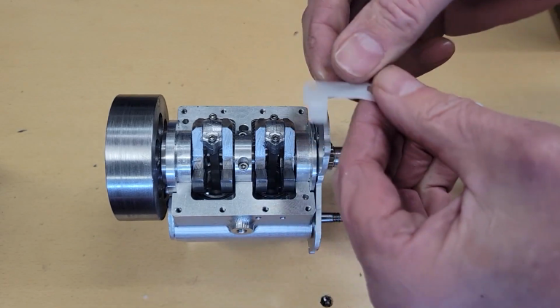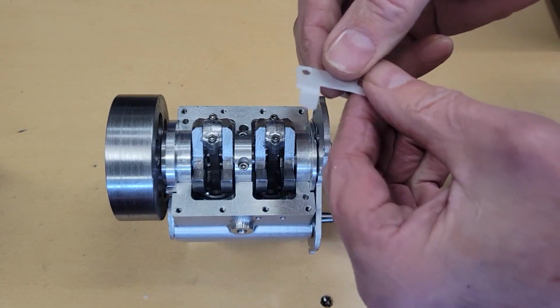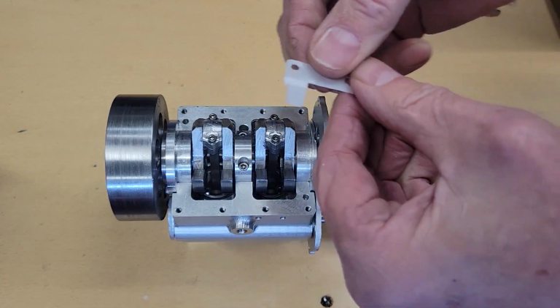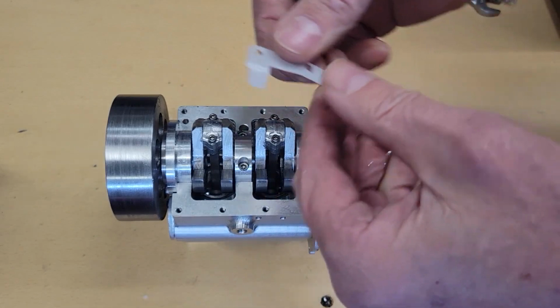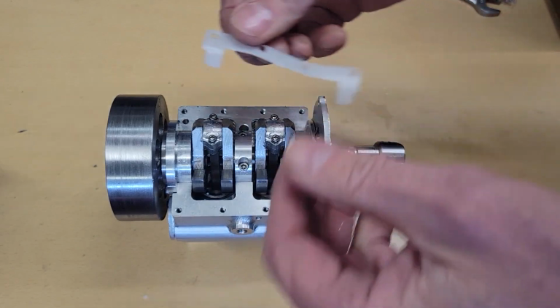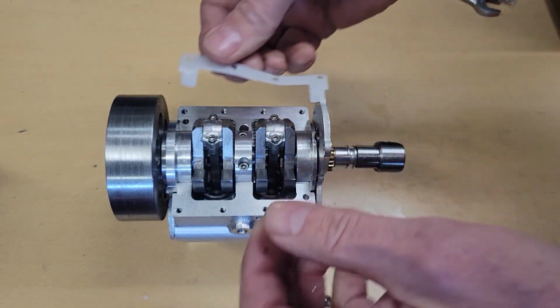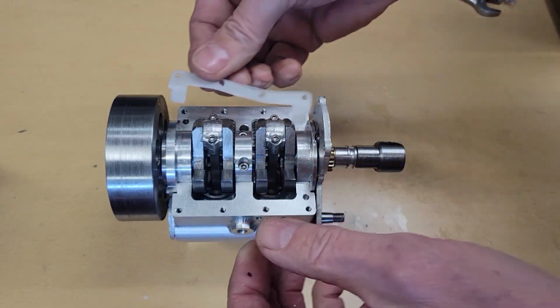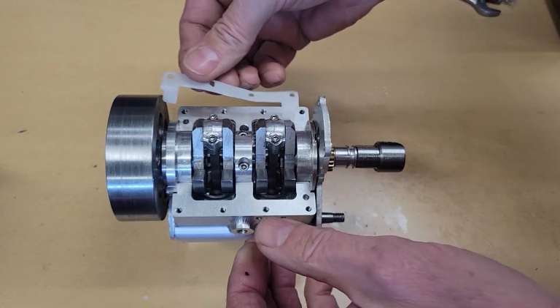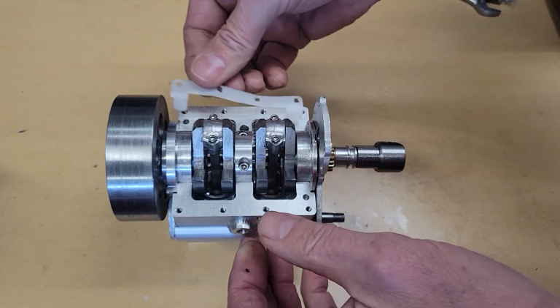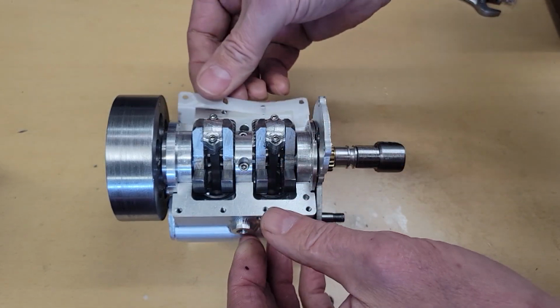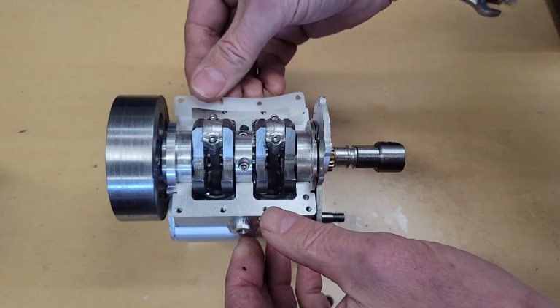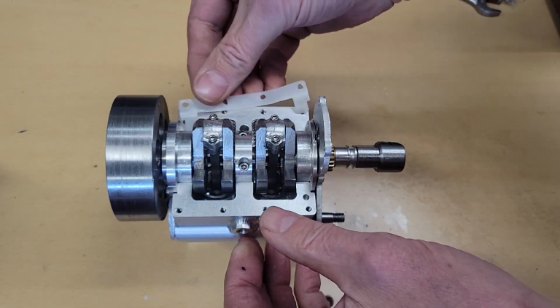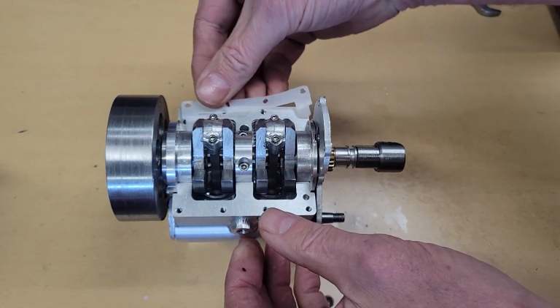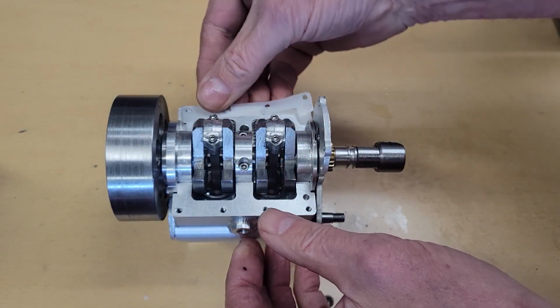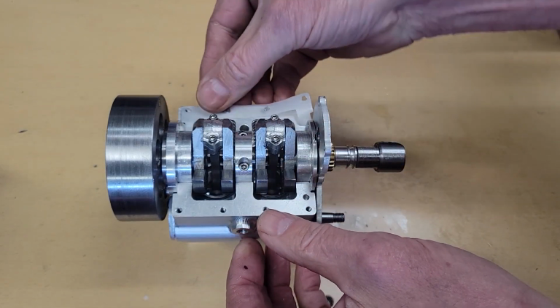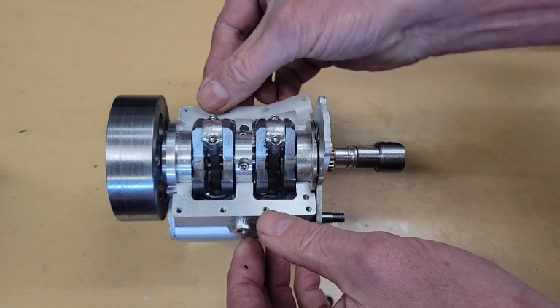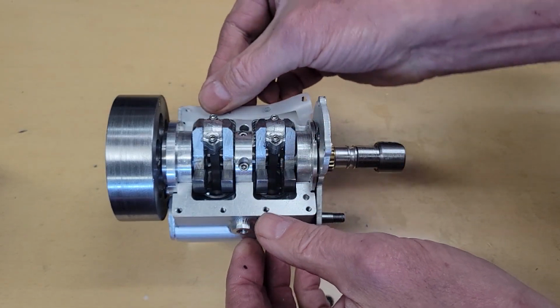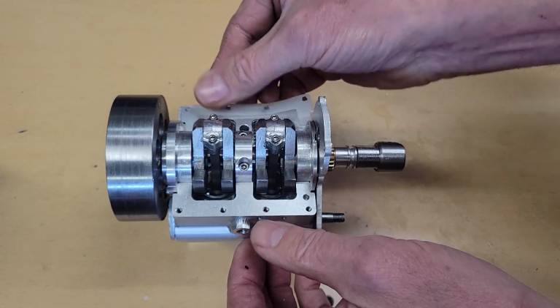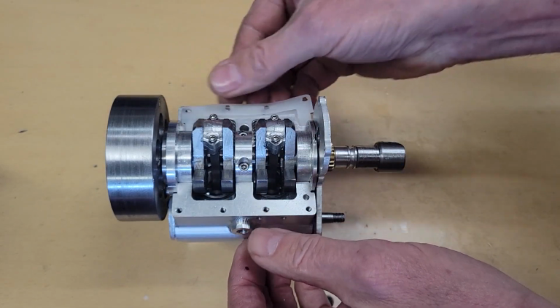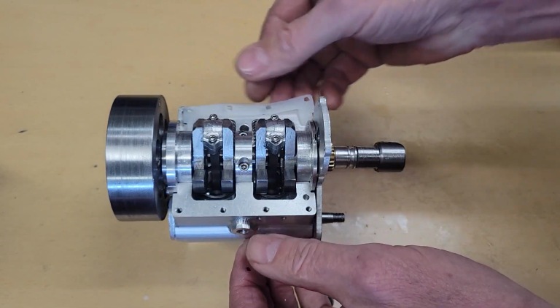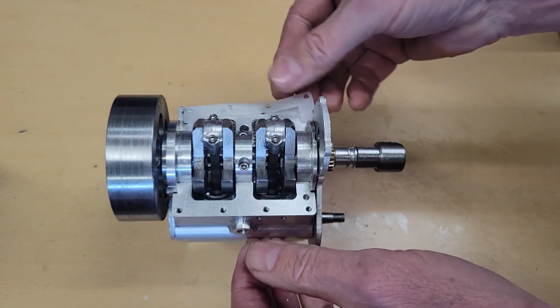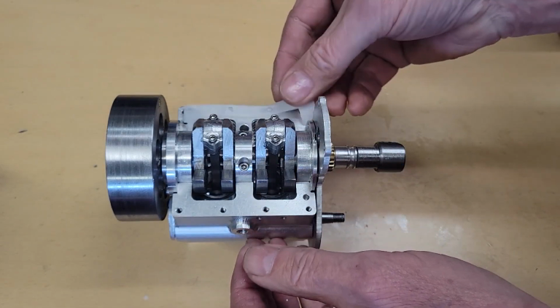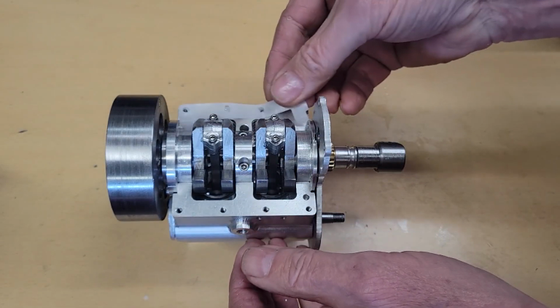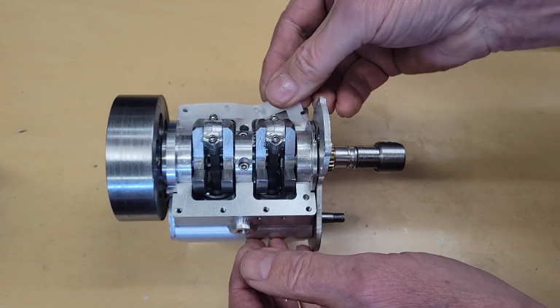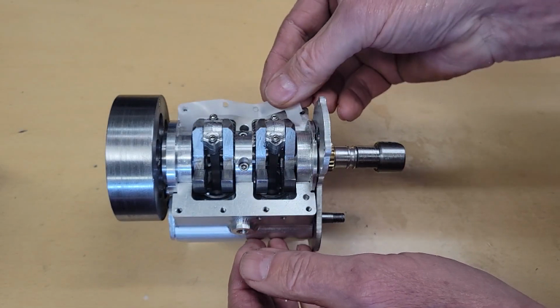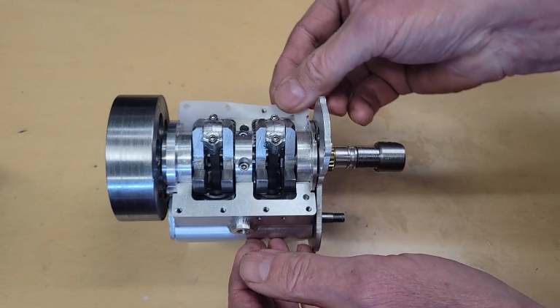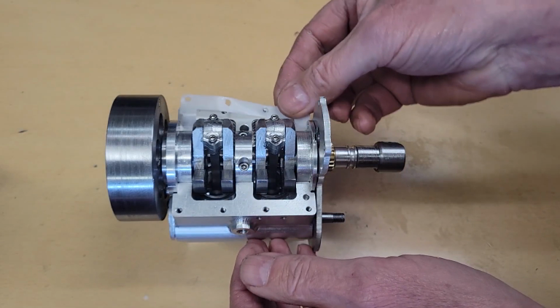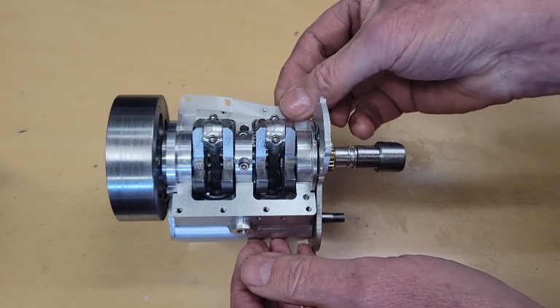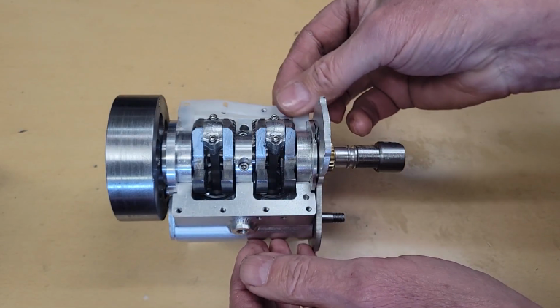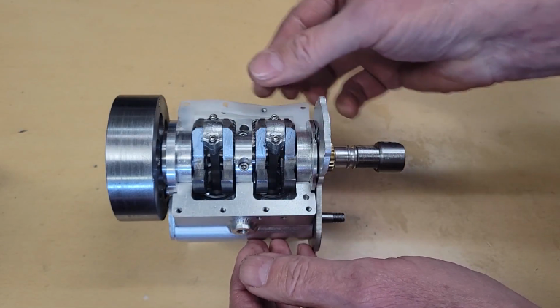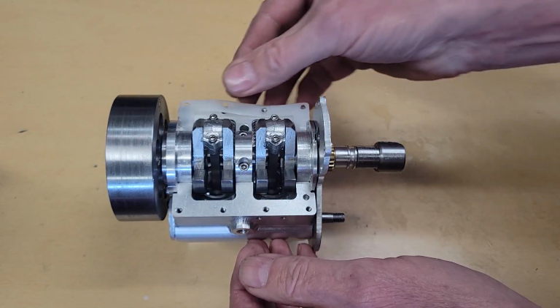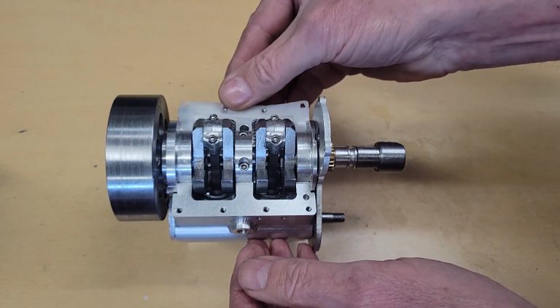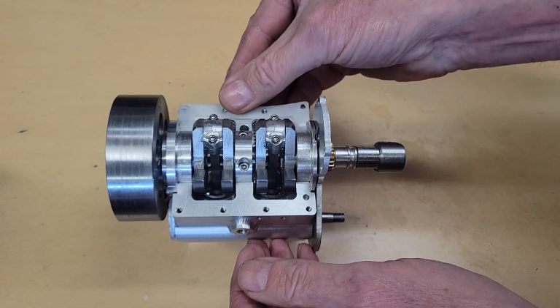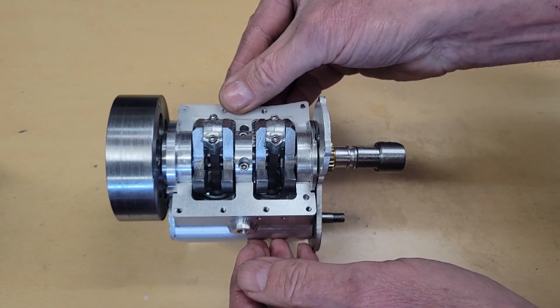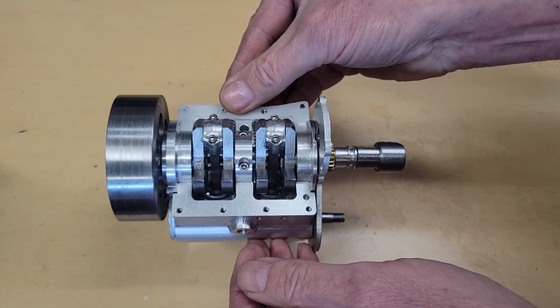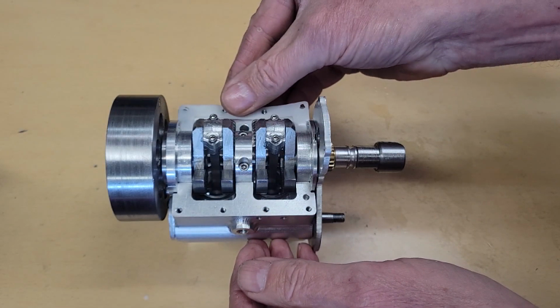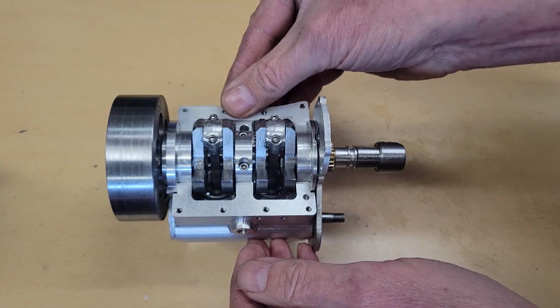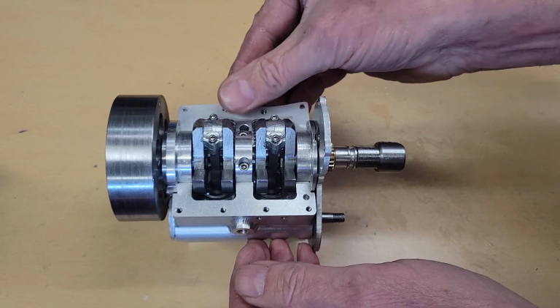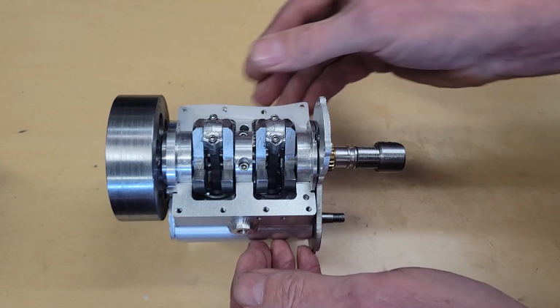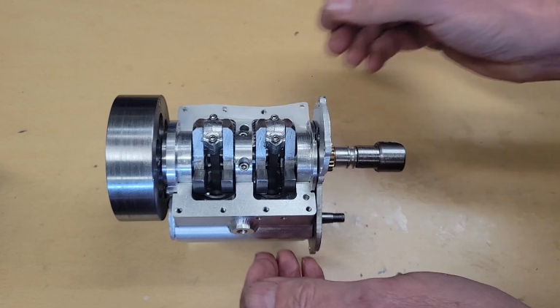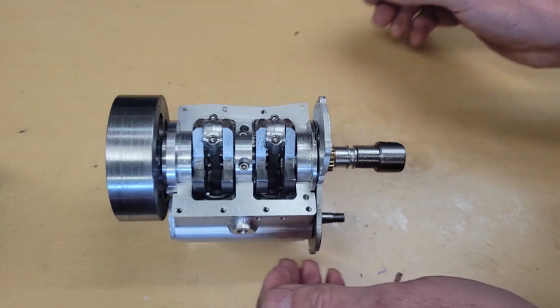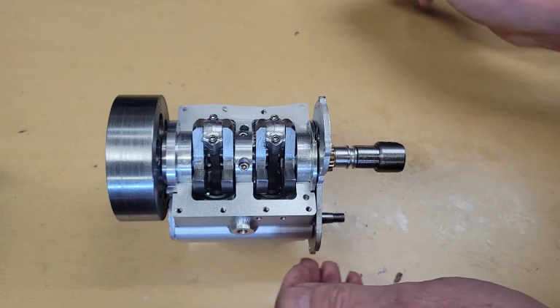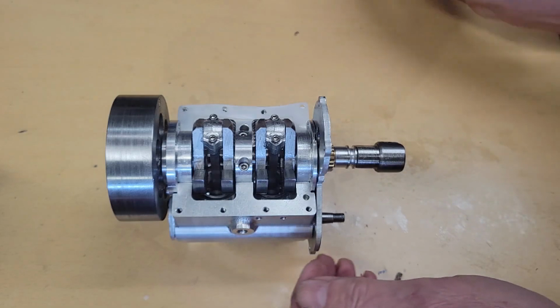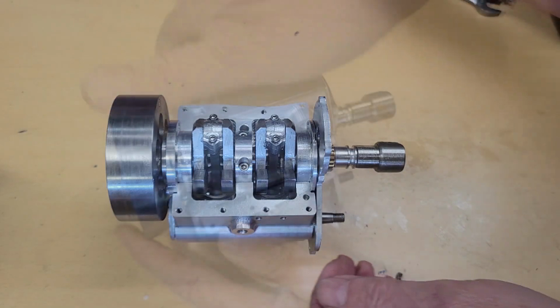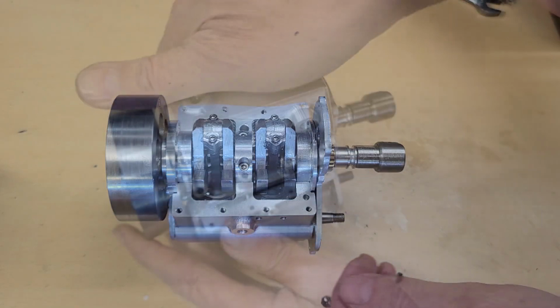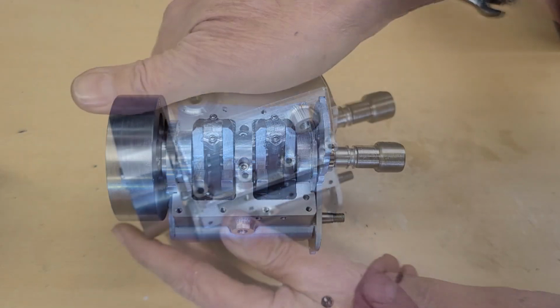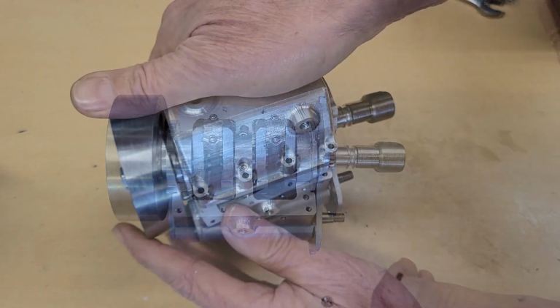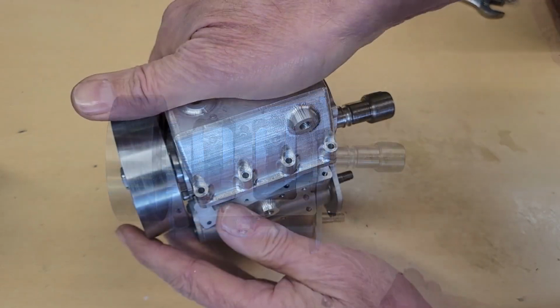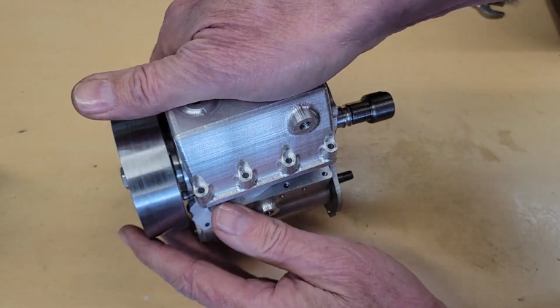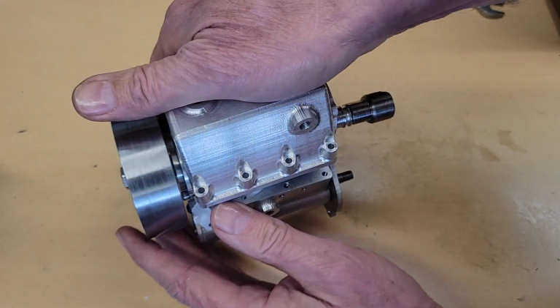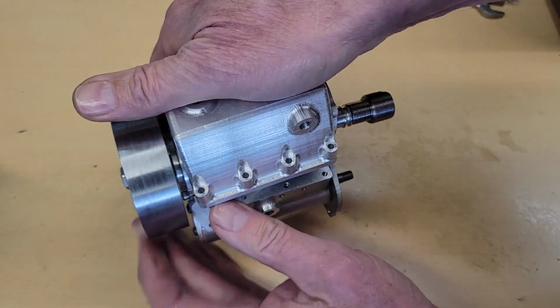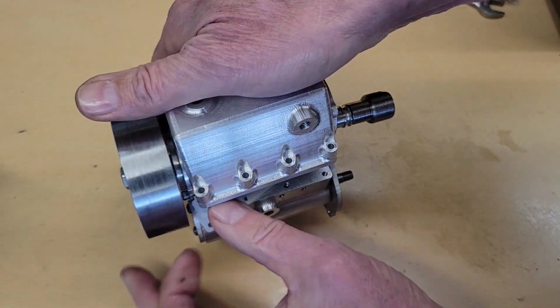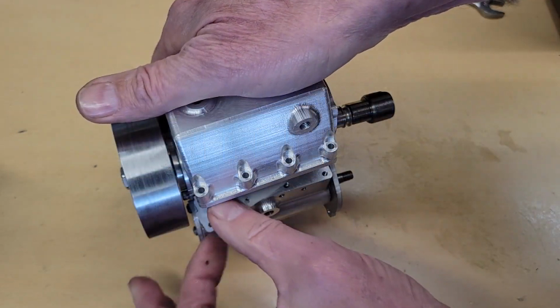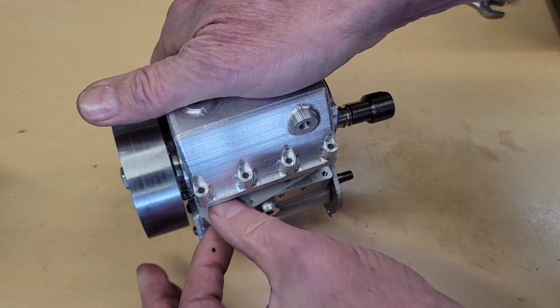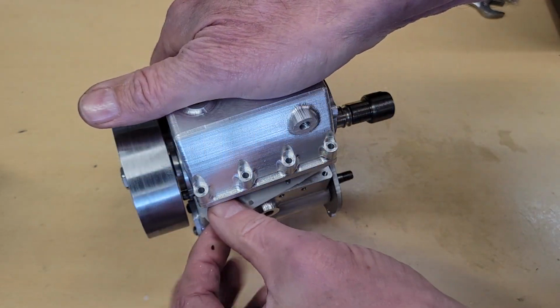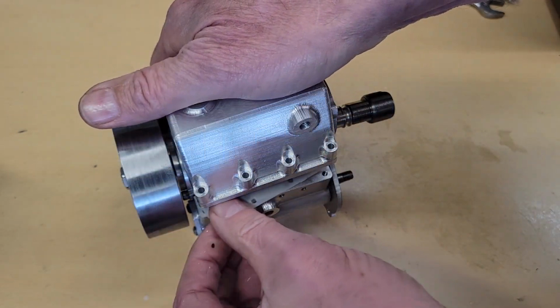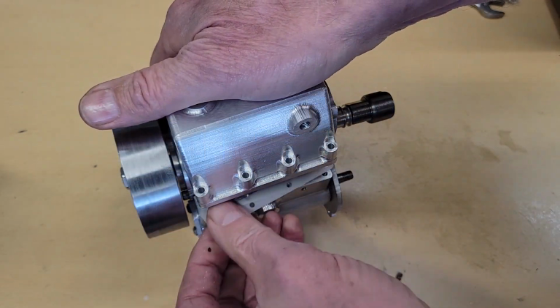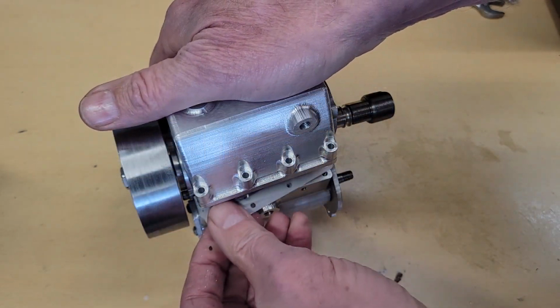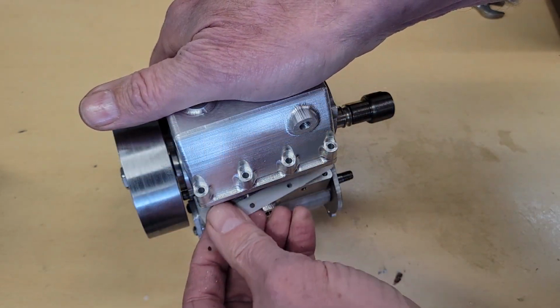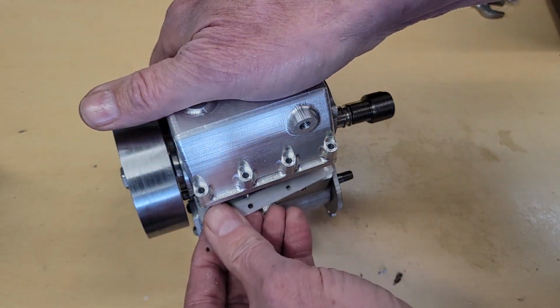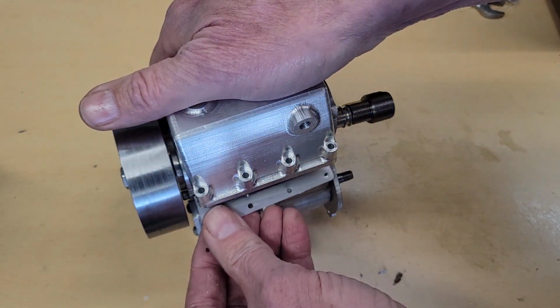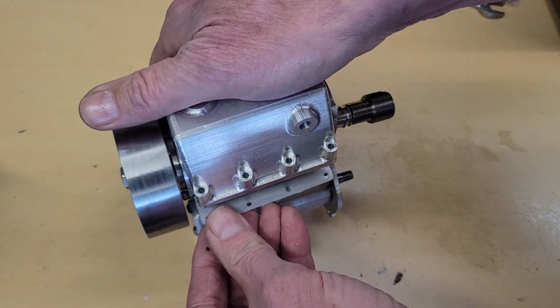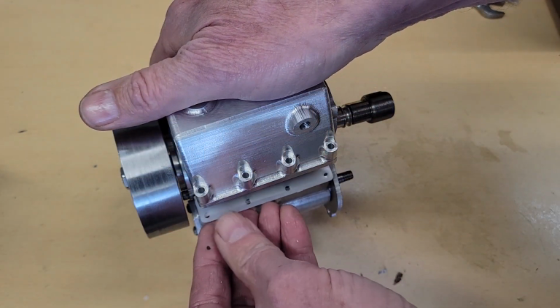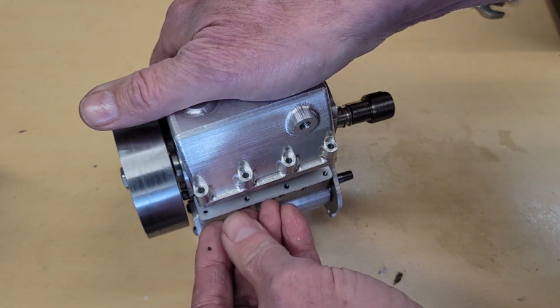We can put our new crankcase sump gaskets in place and install our sump.